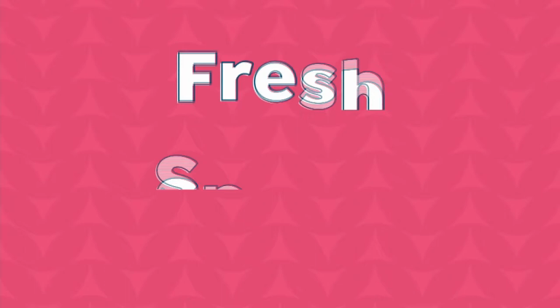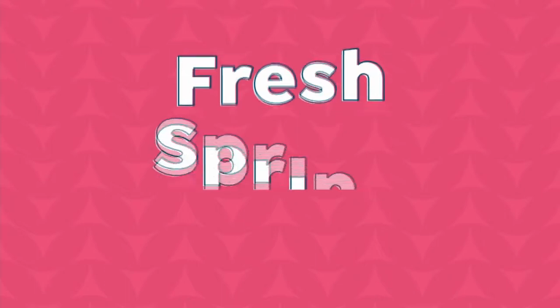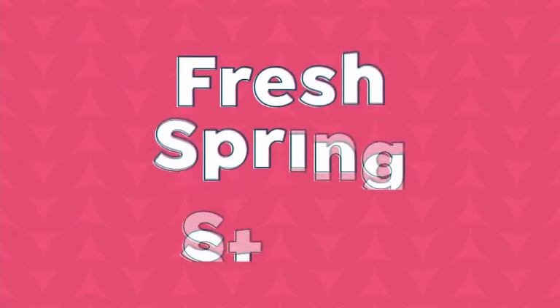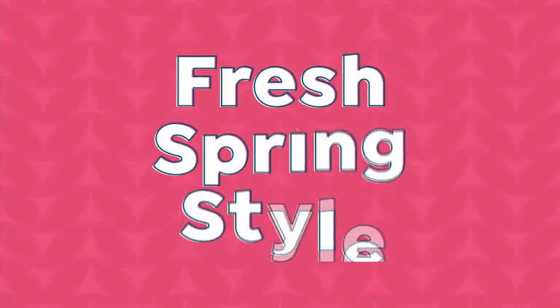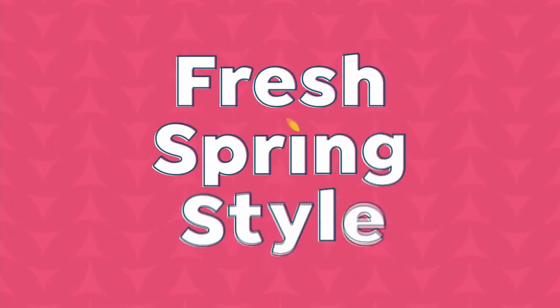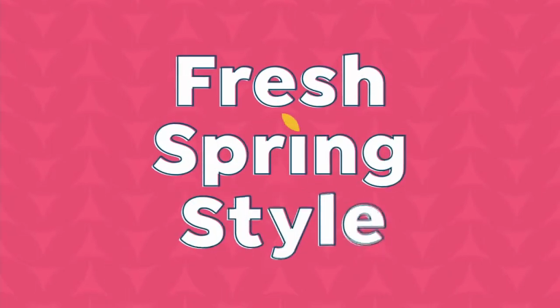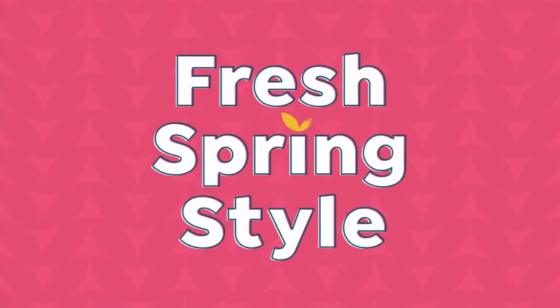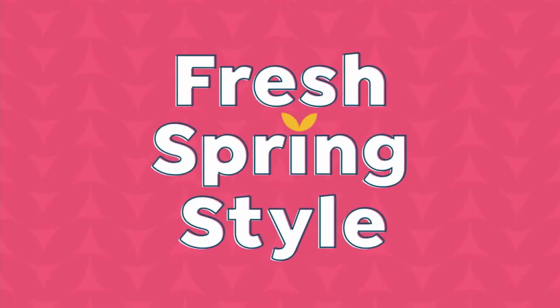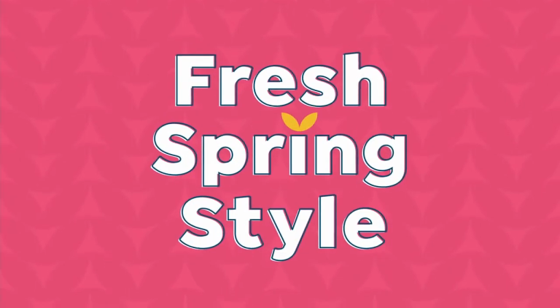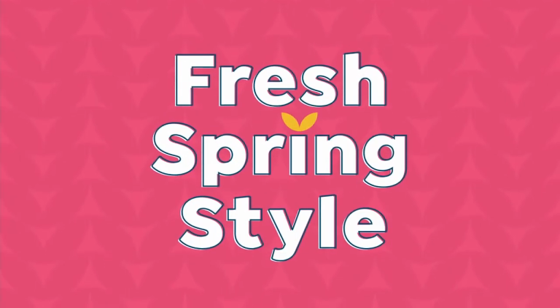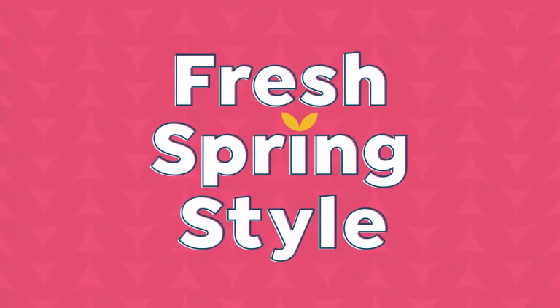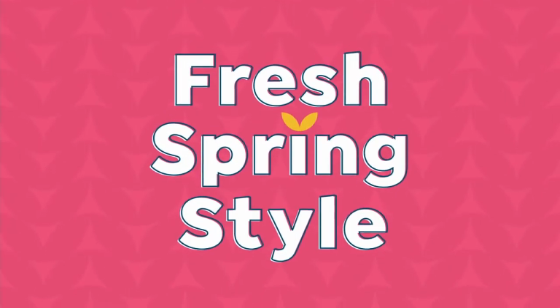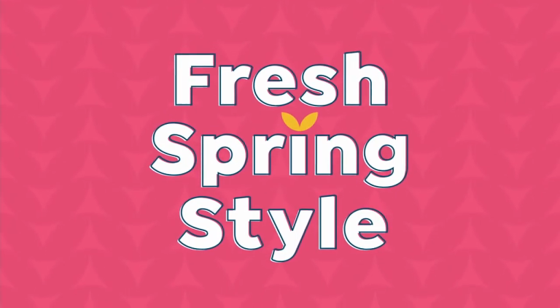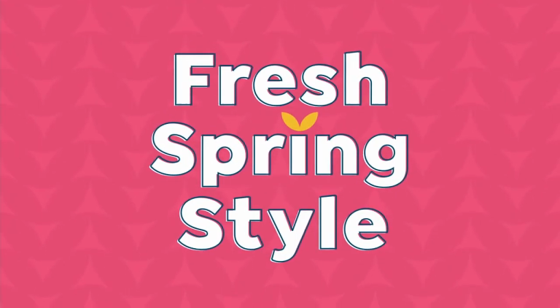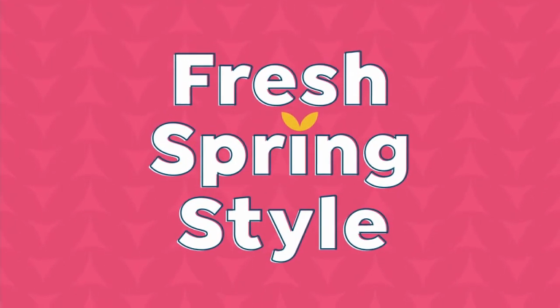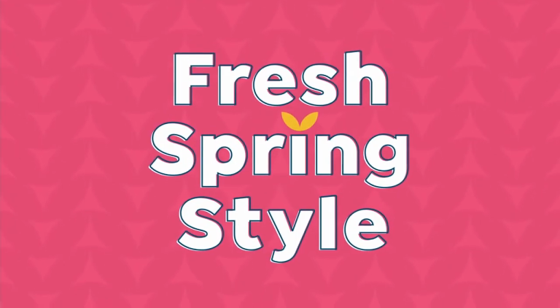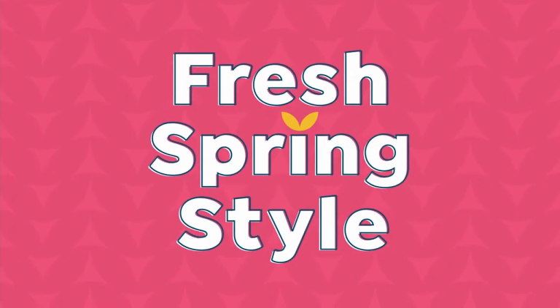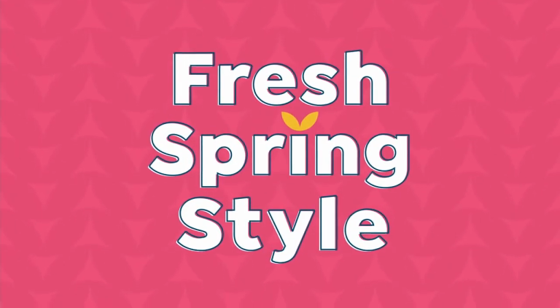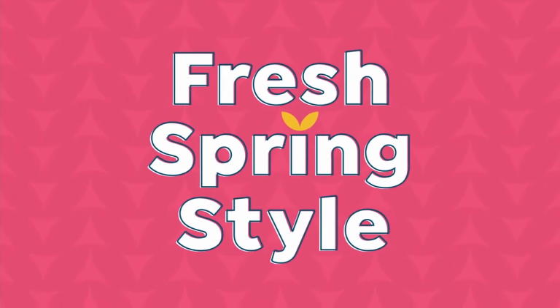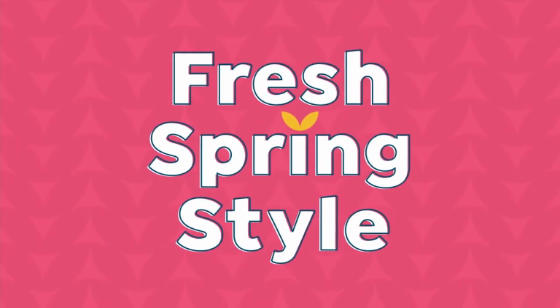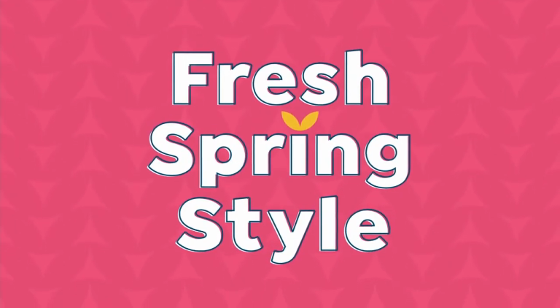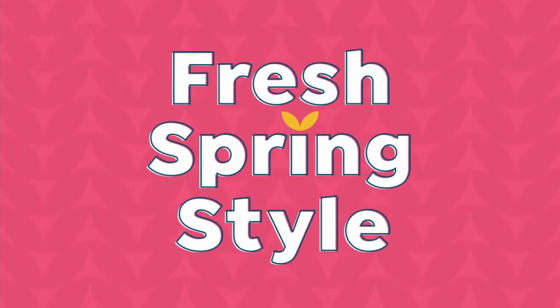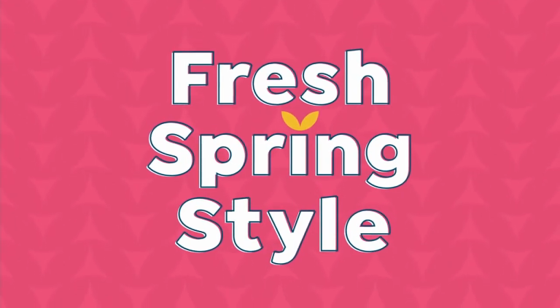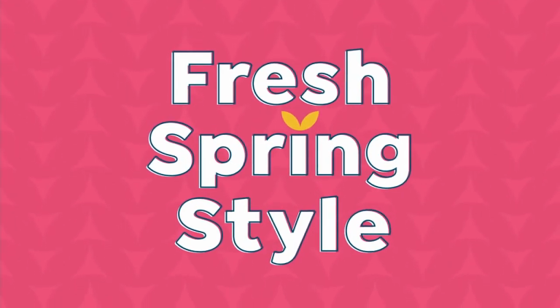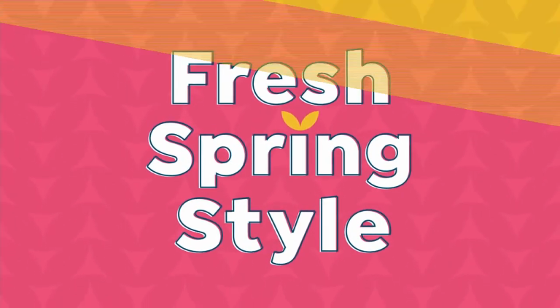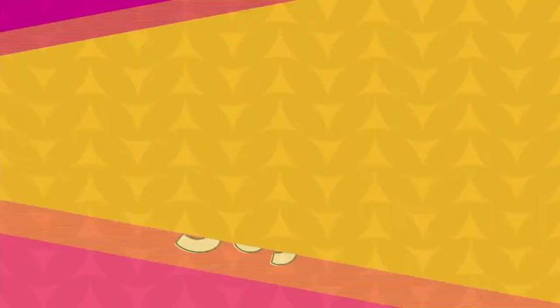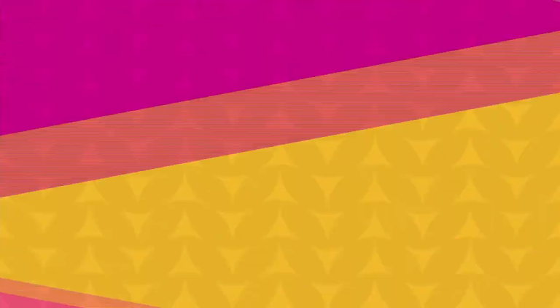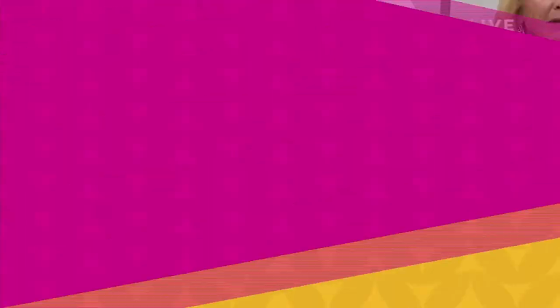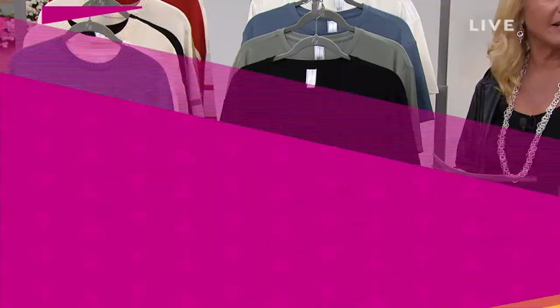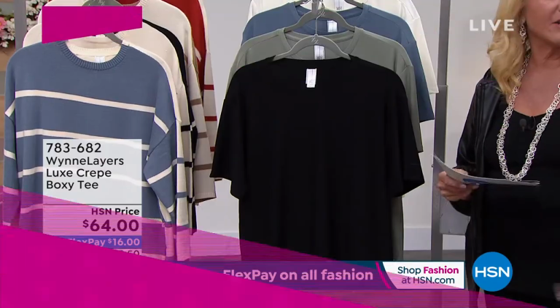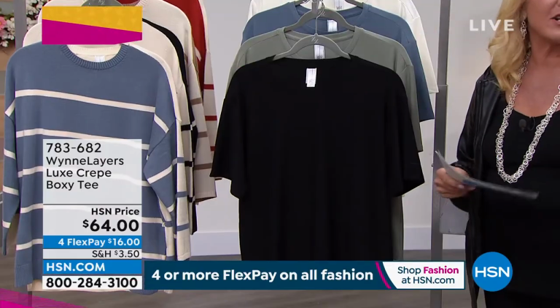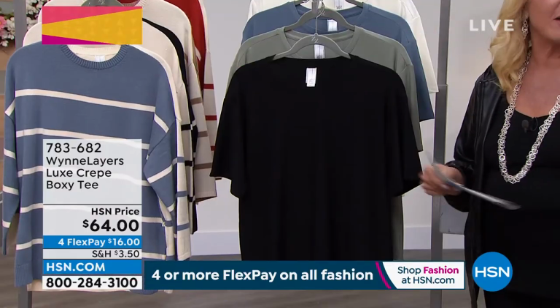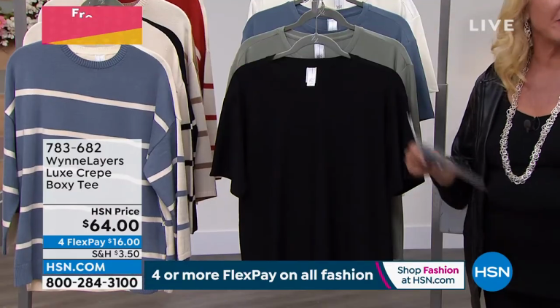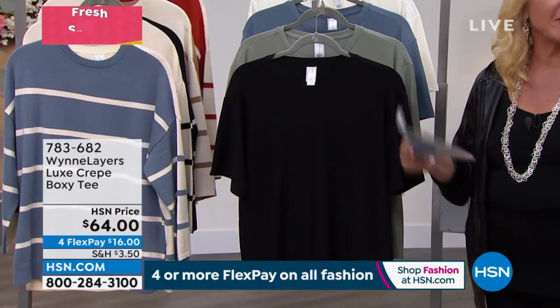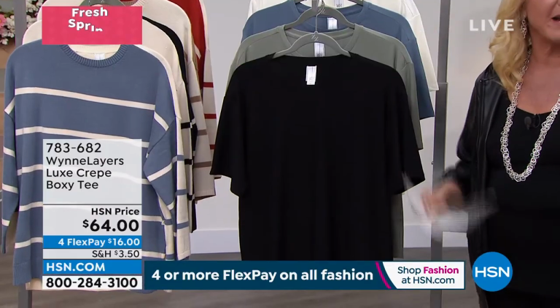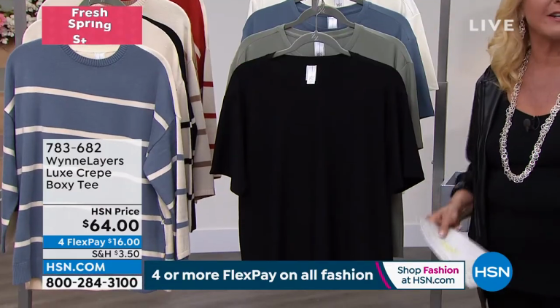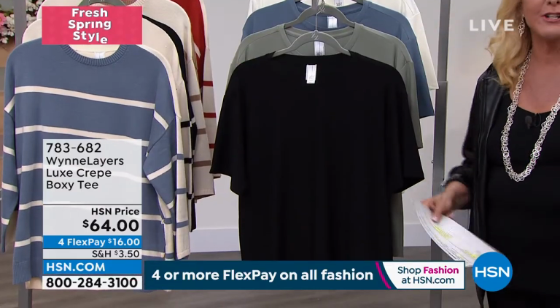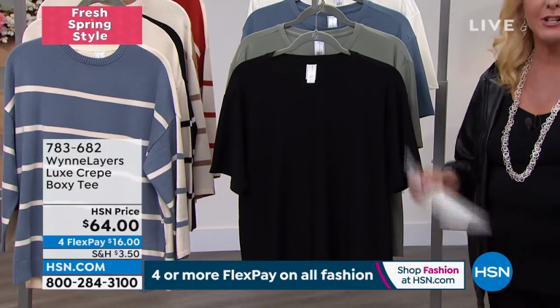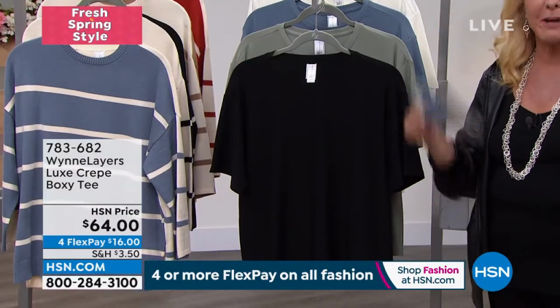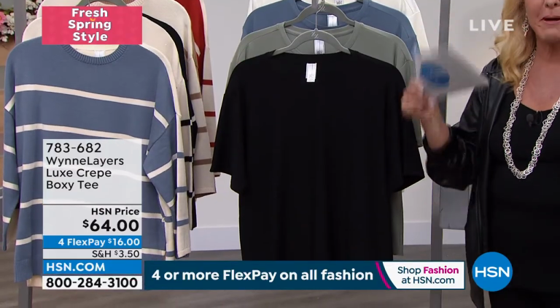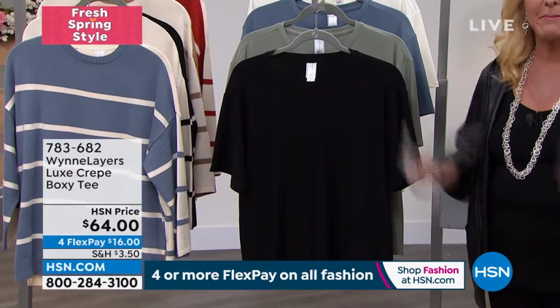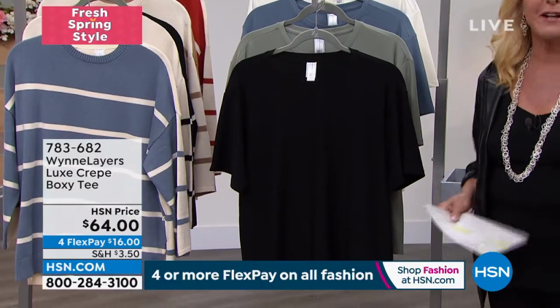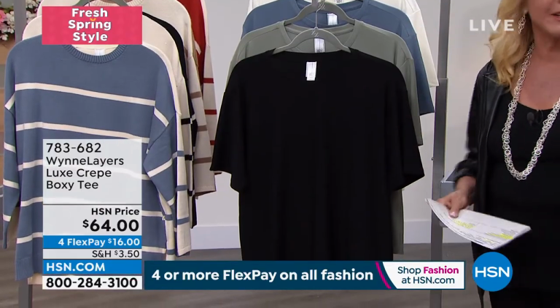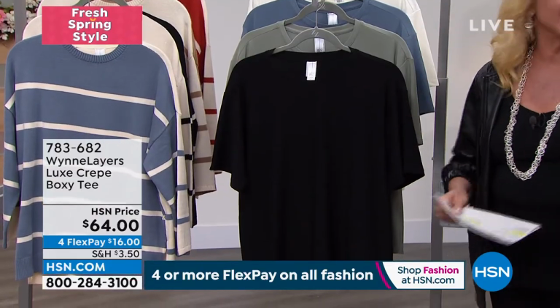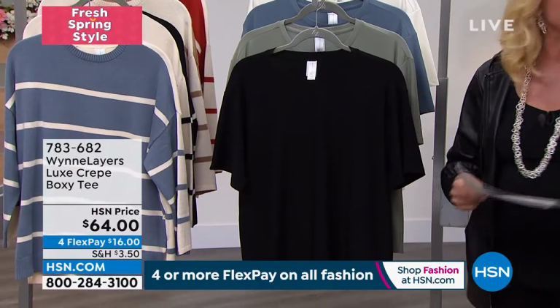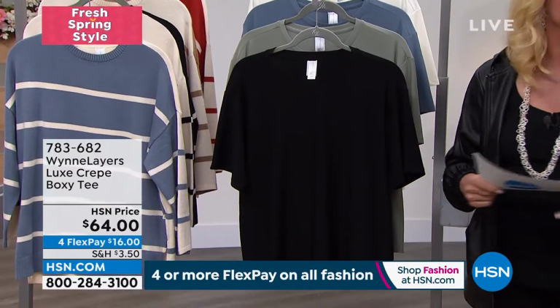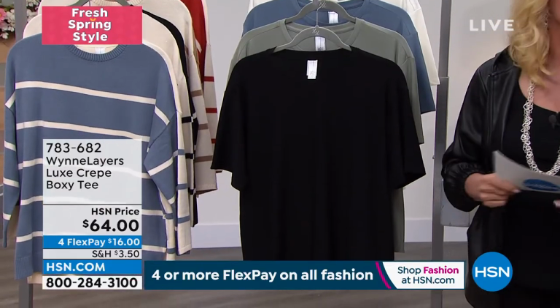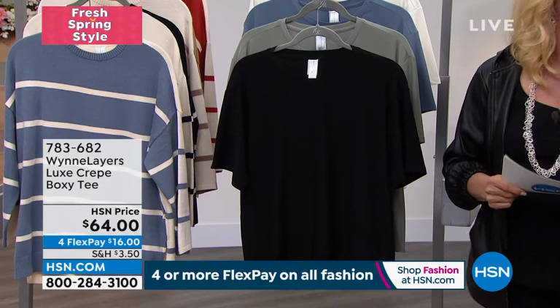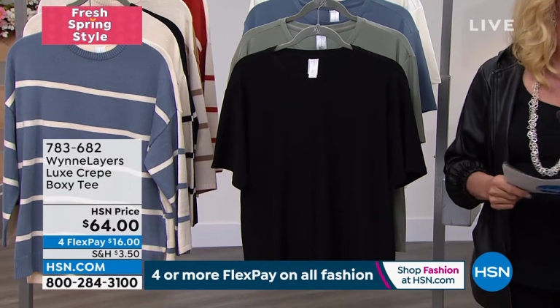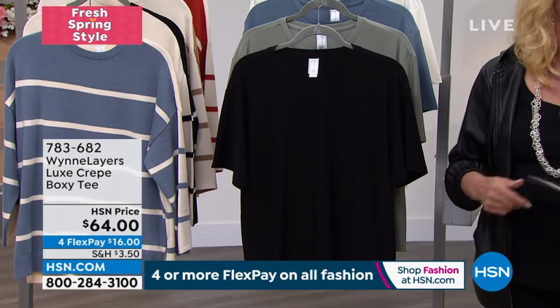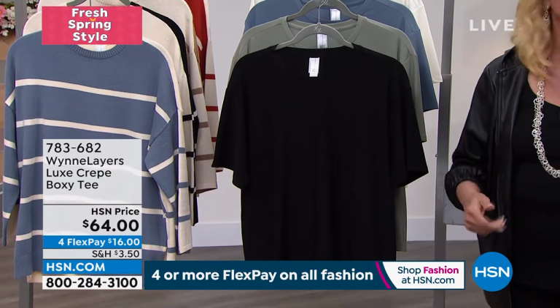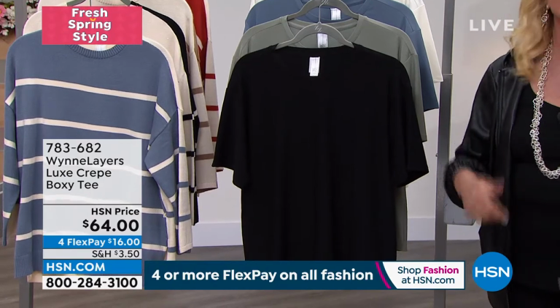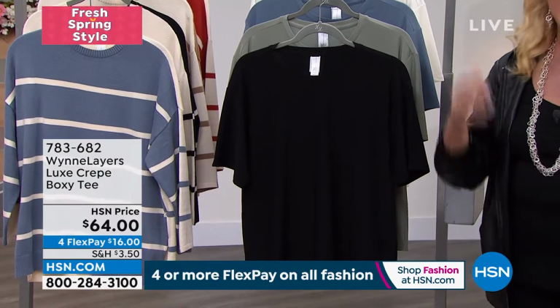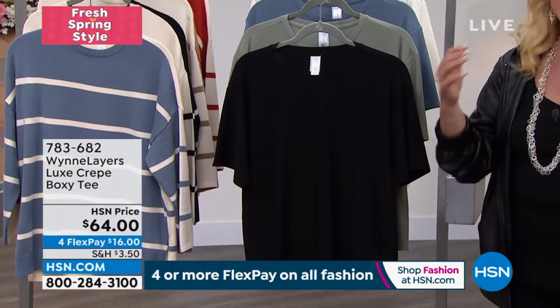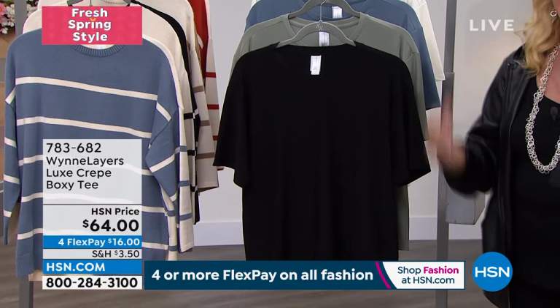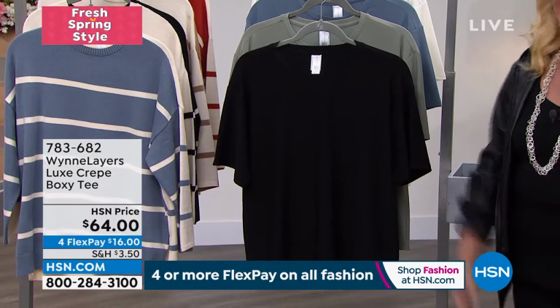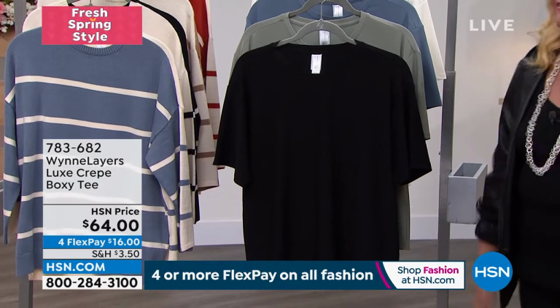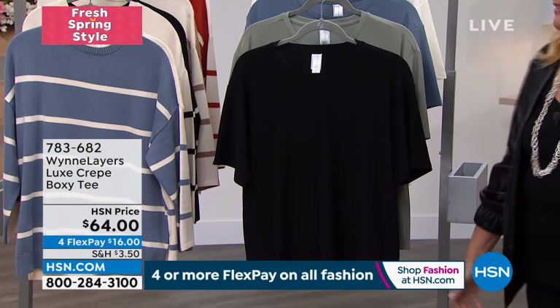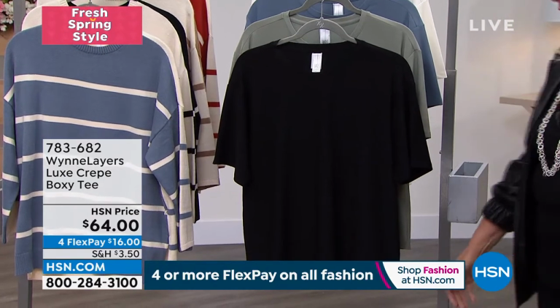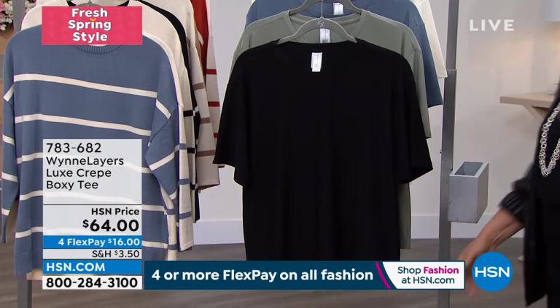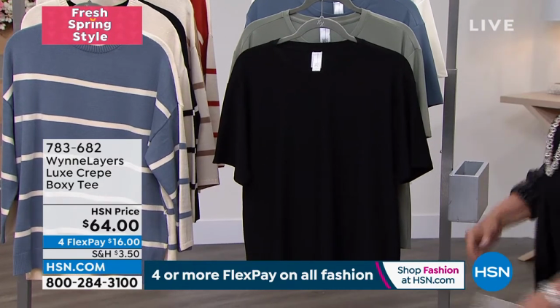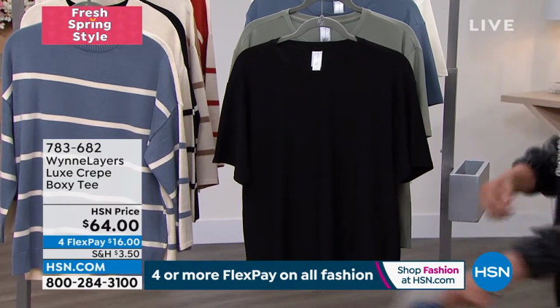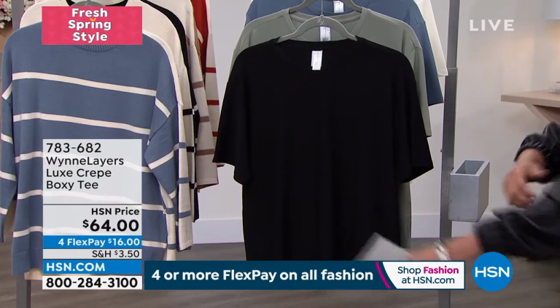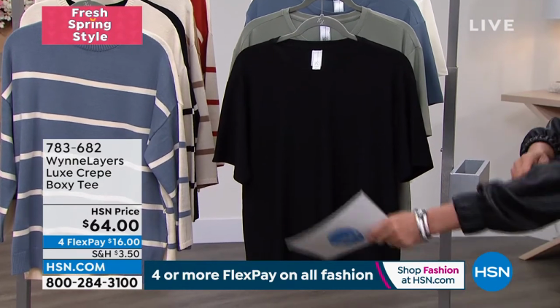I always swear when I come to work, girls, I come in here and I'm like, I'm not going to shop, I'm not going to shop, I'm not going to shop. And then I'm like, okay, we're shopping.